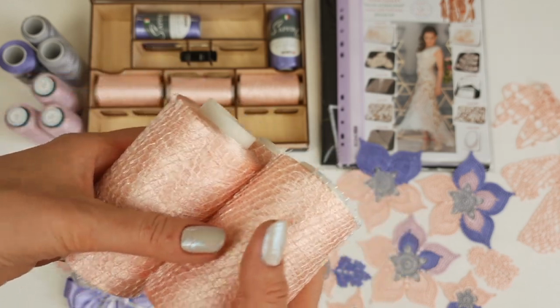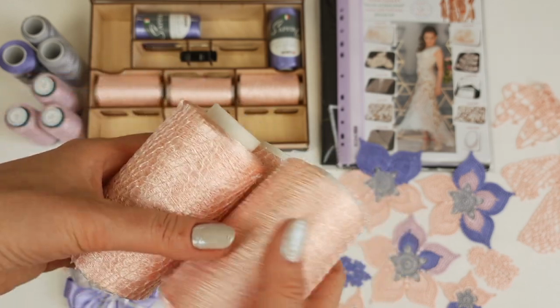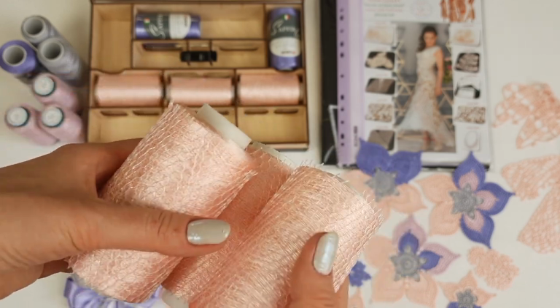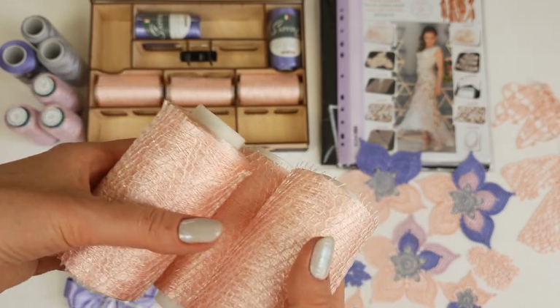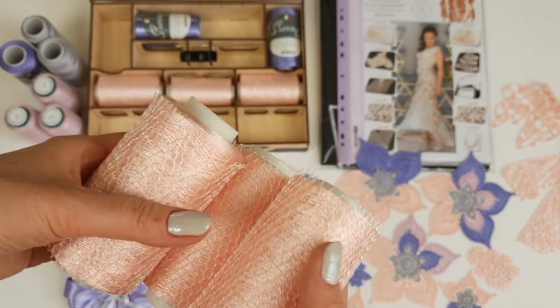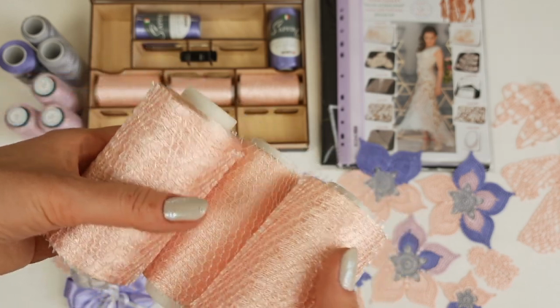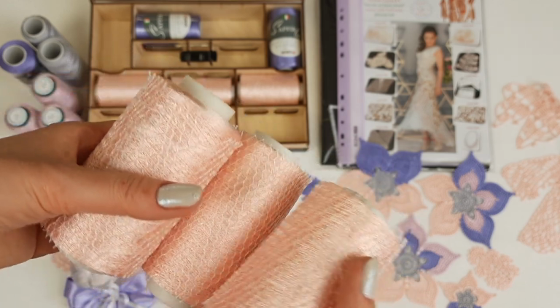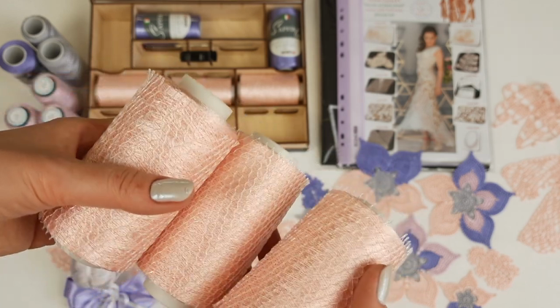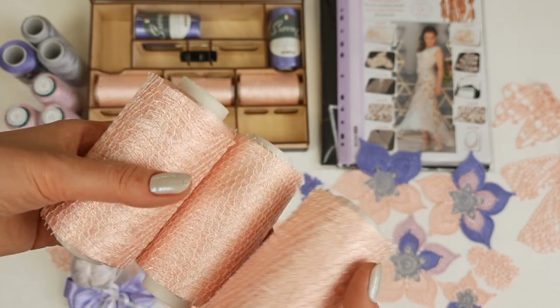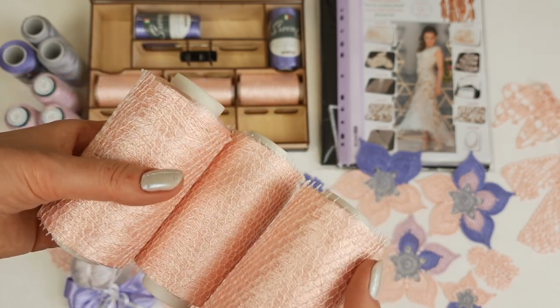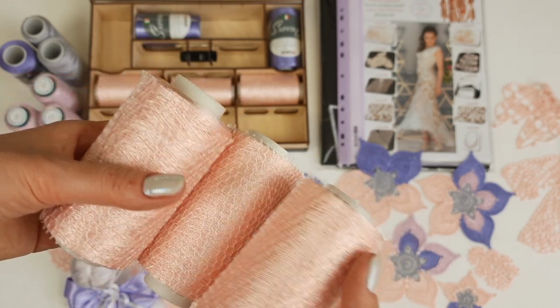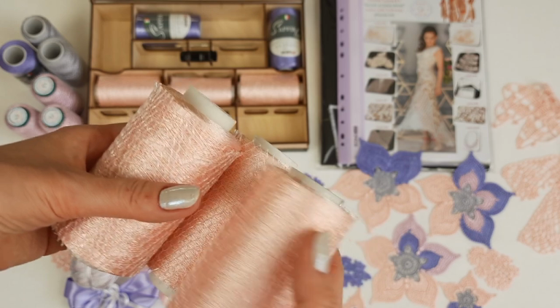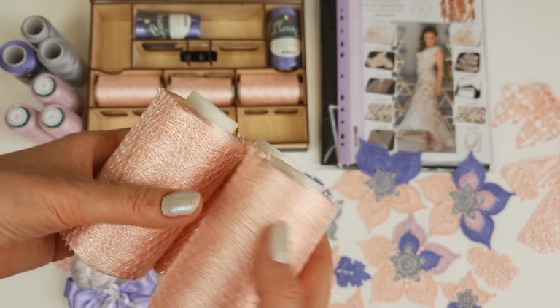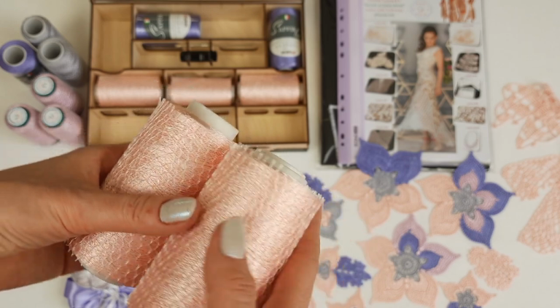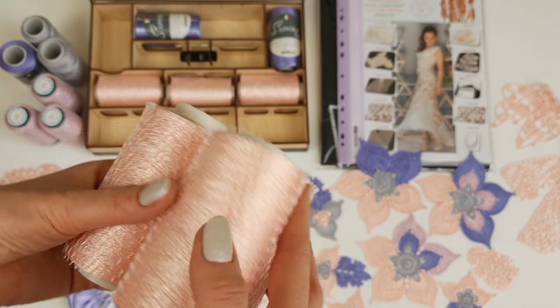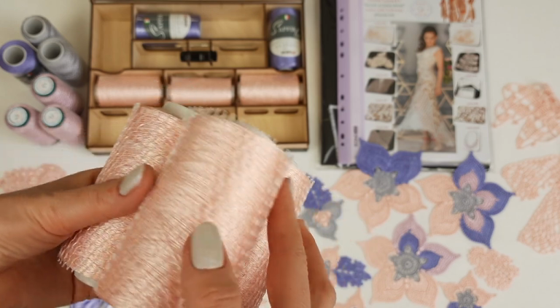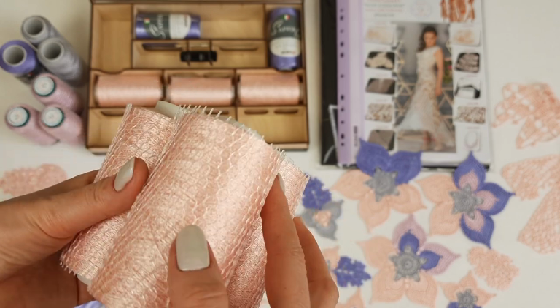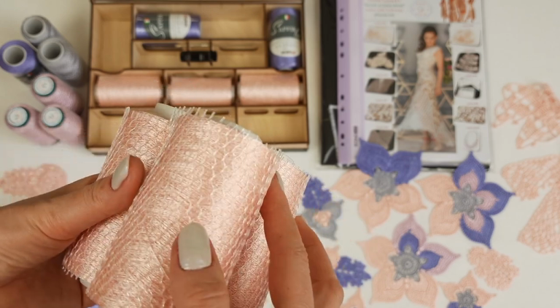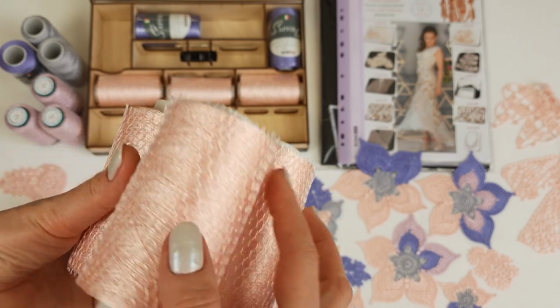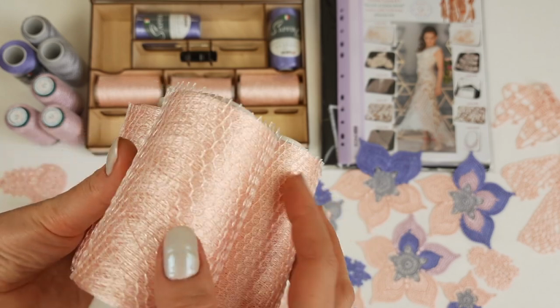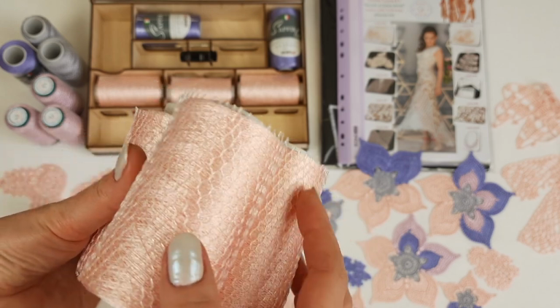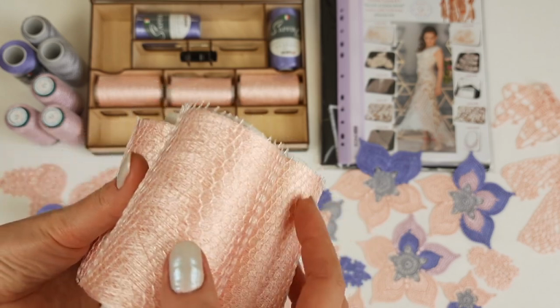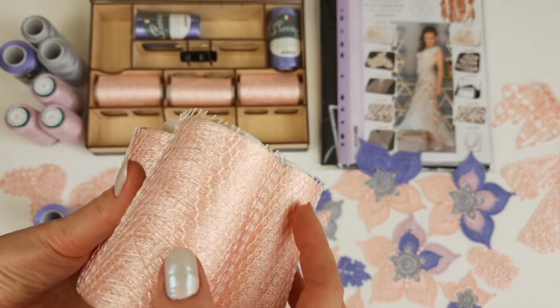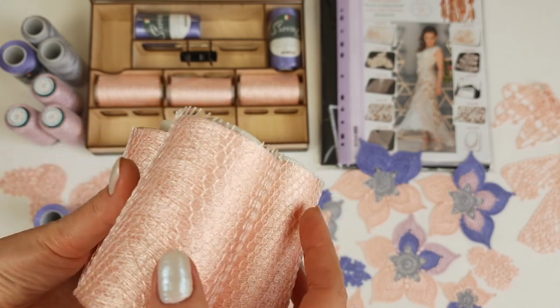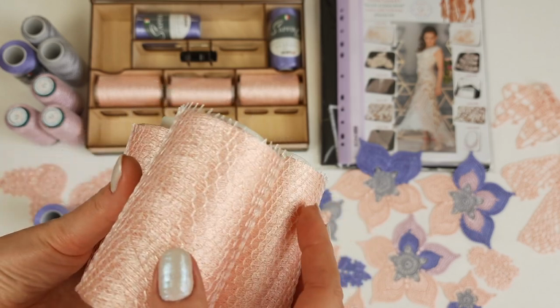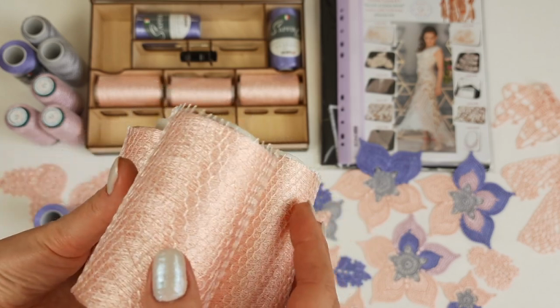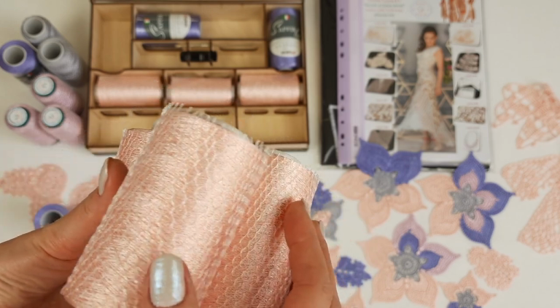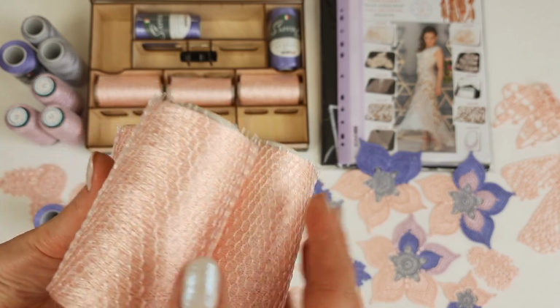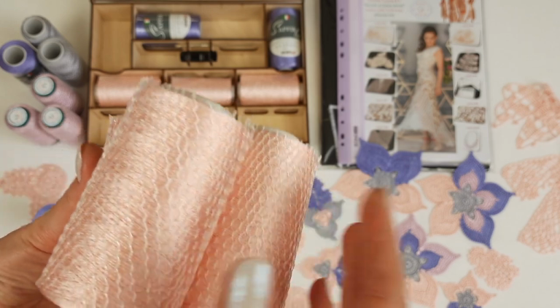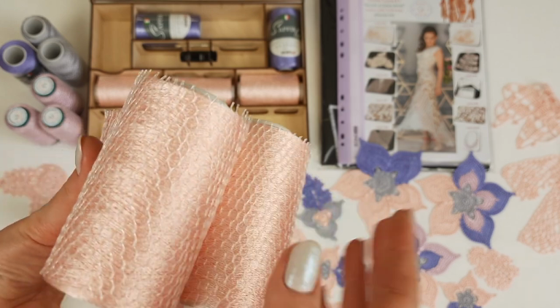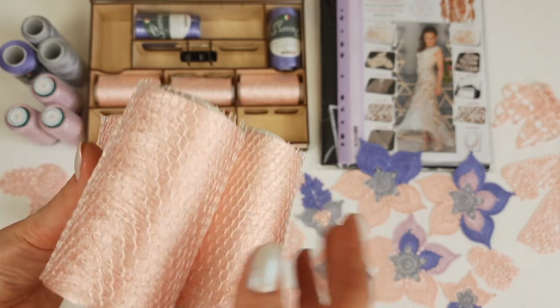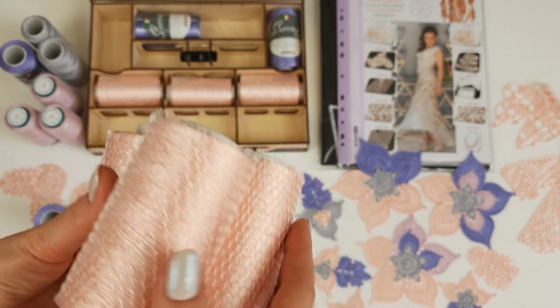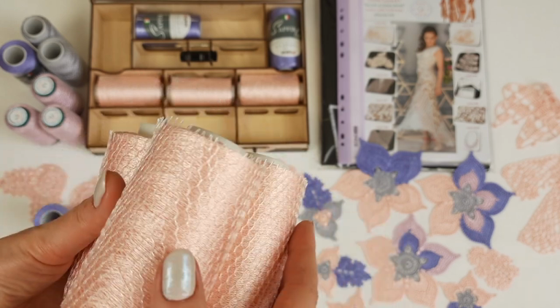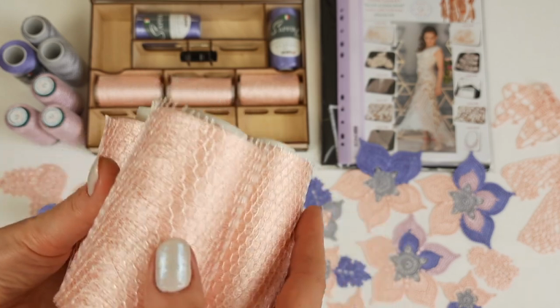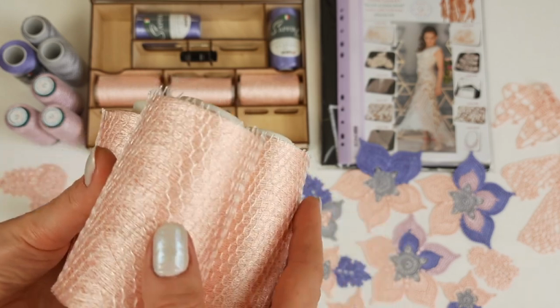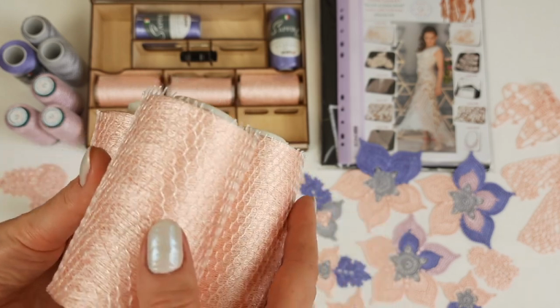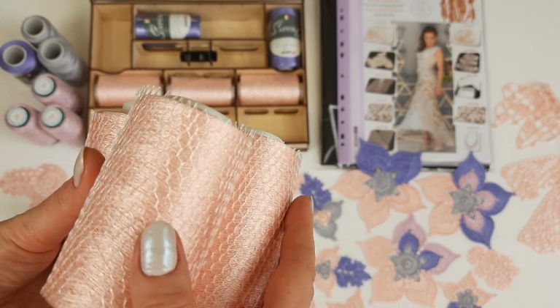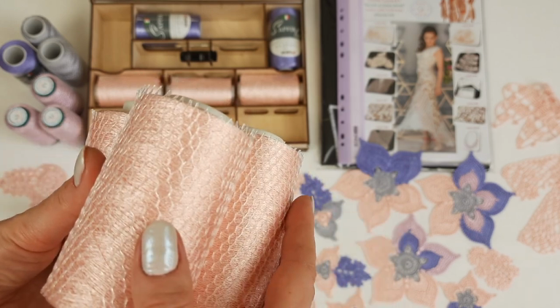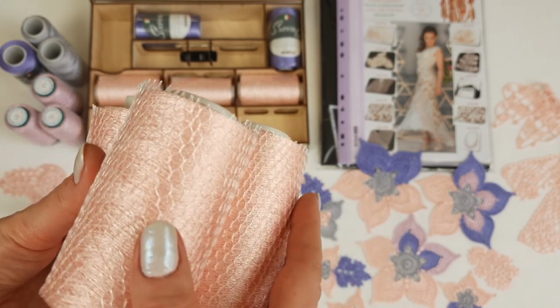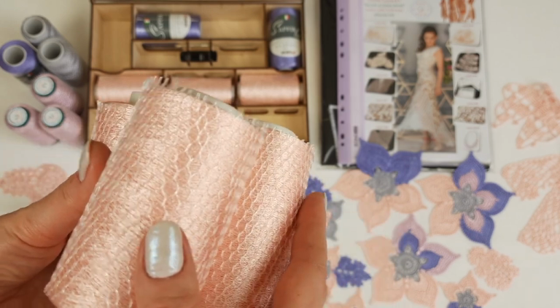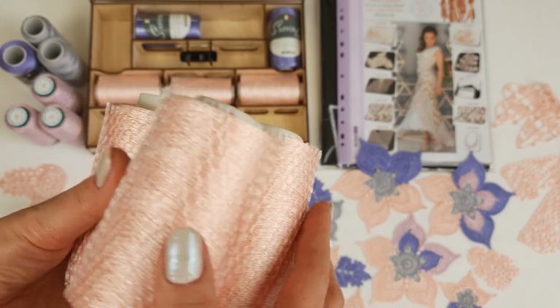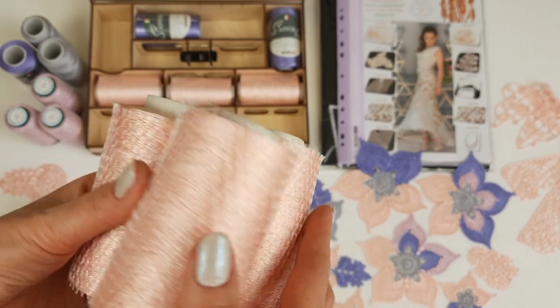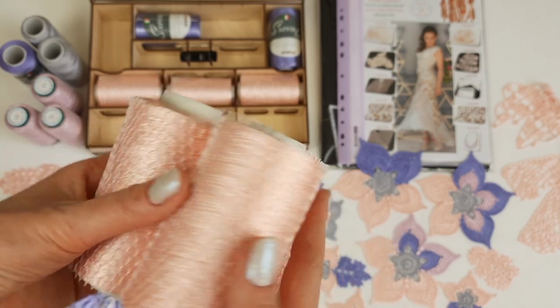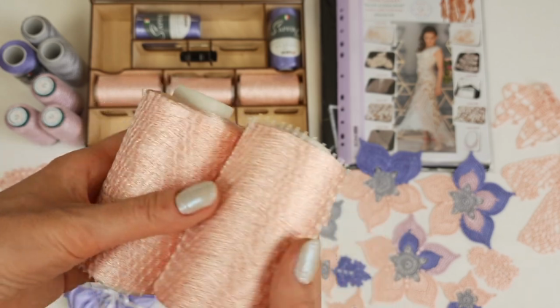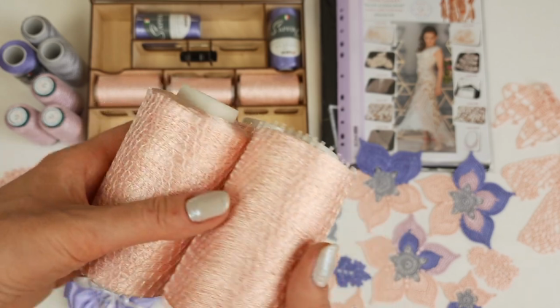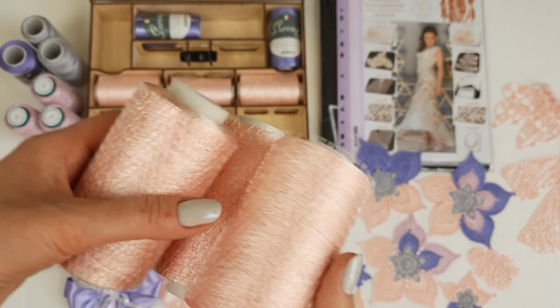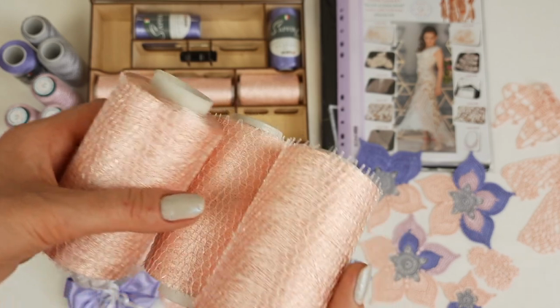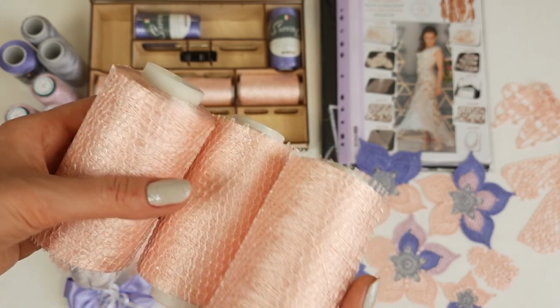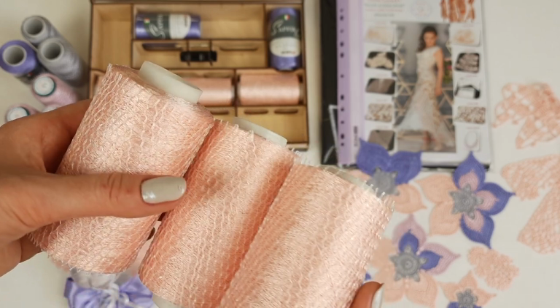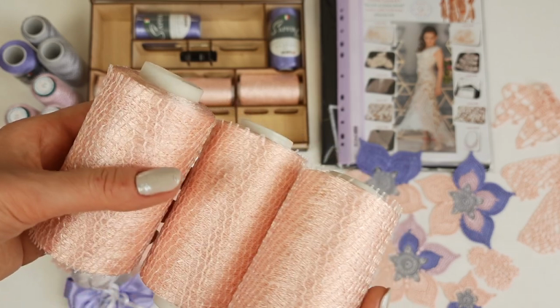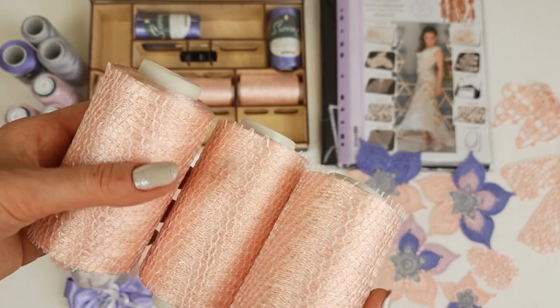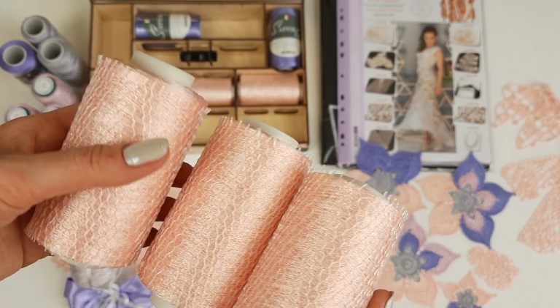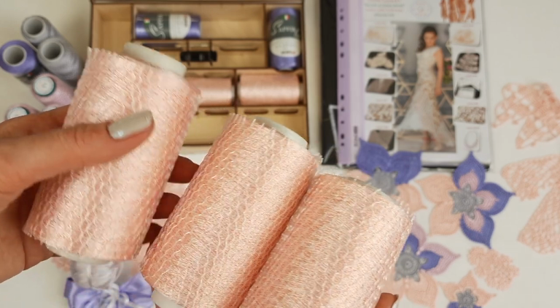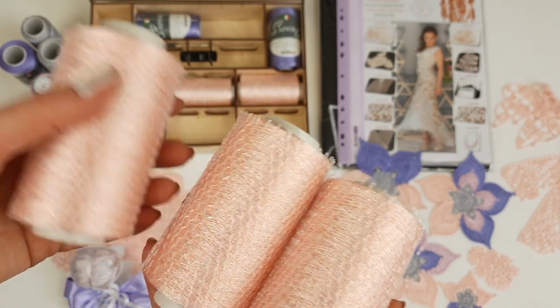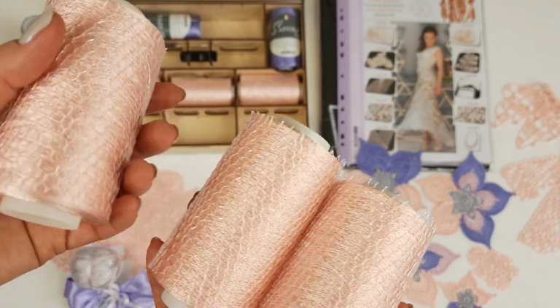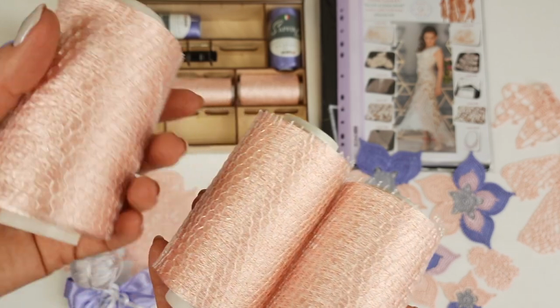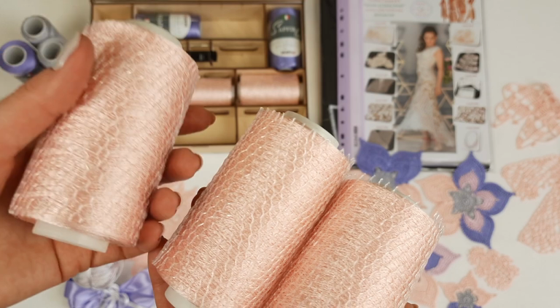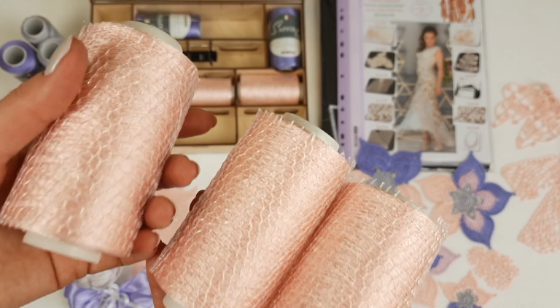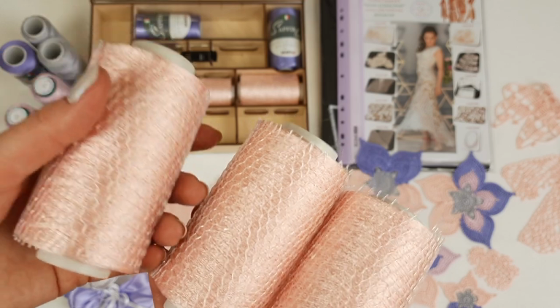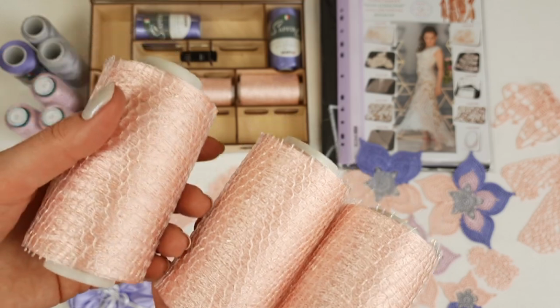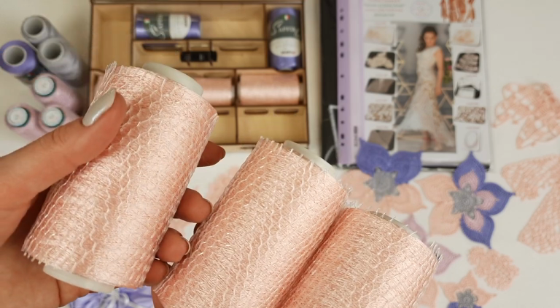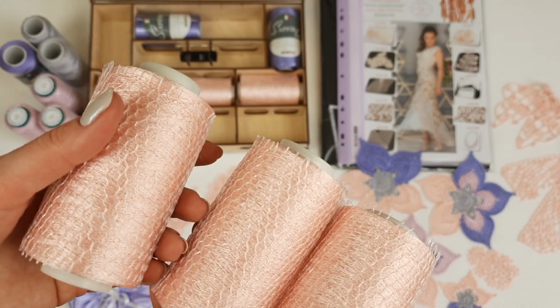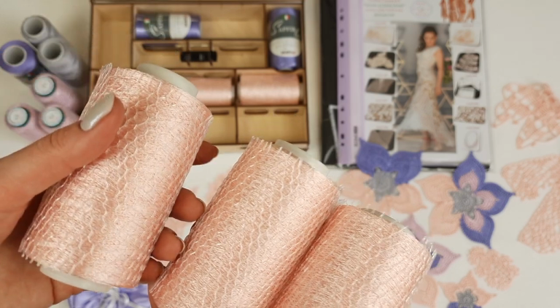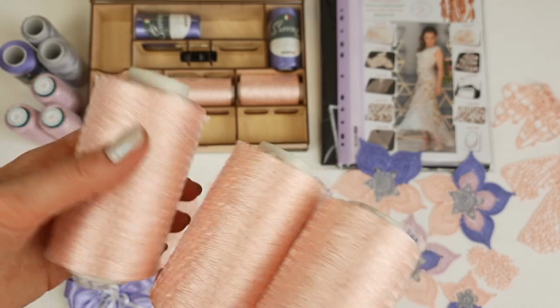All my students work like this and we are making really awesome projects — dresses, blouses, skirts. It's a really amazing thread.